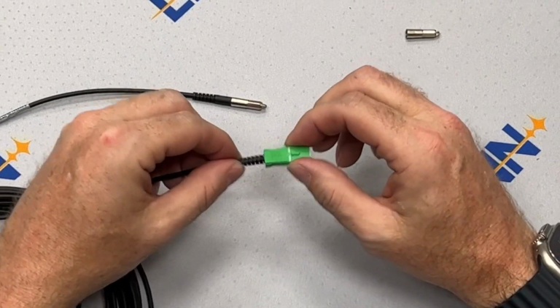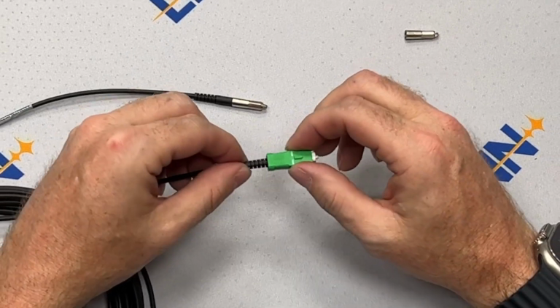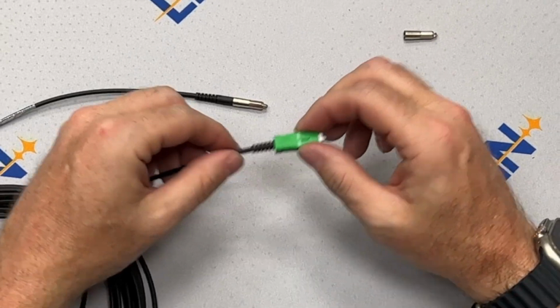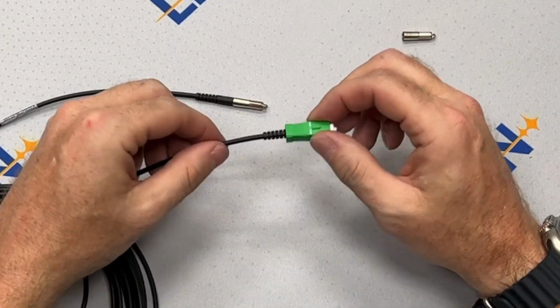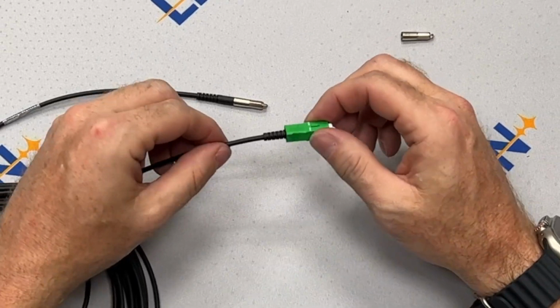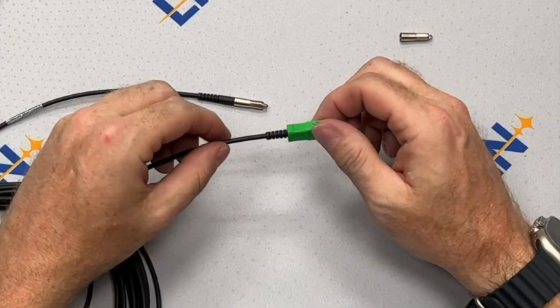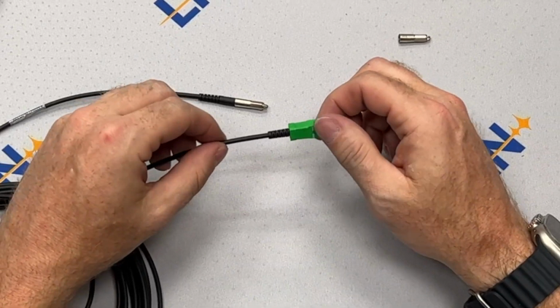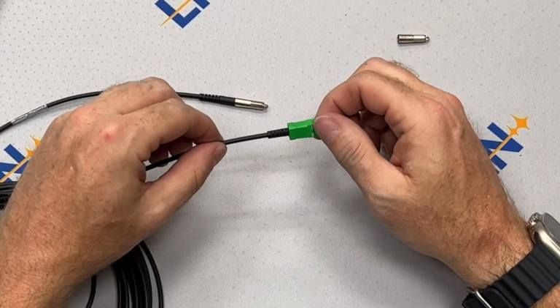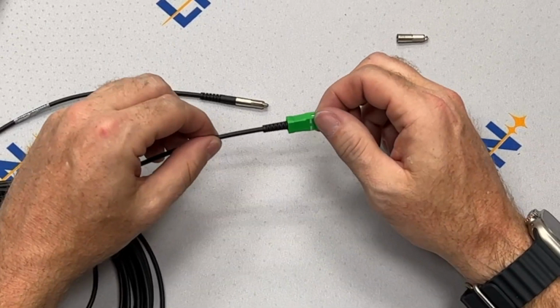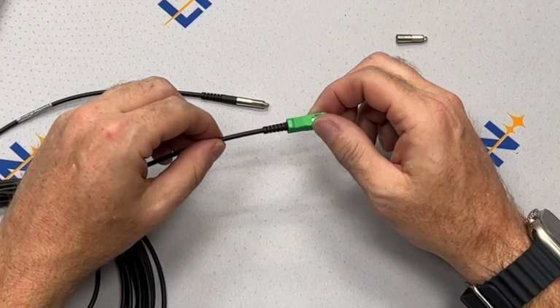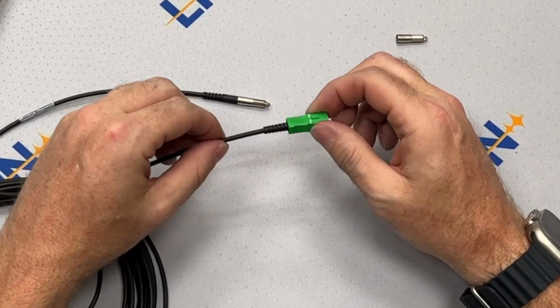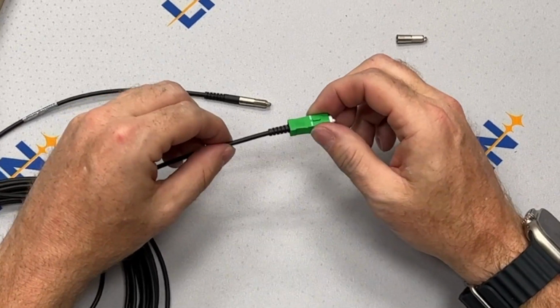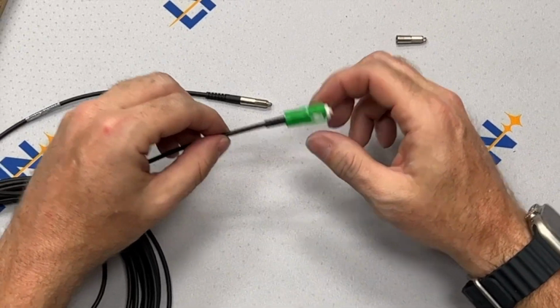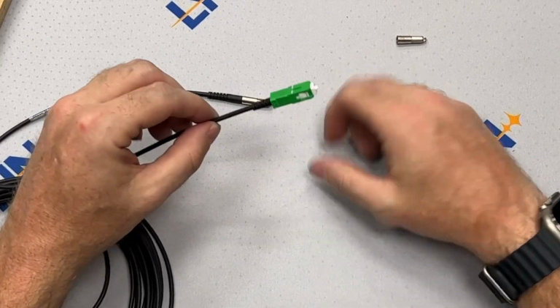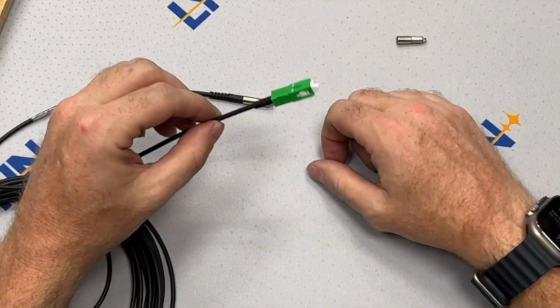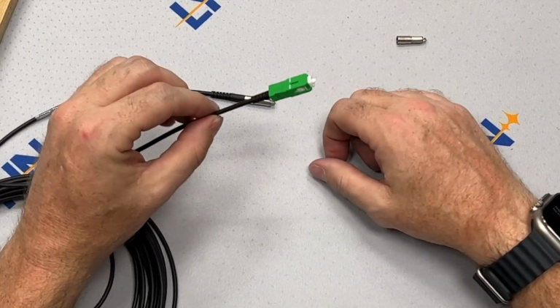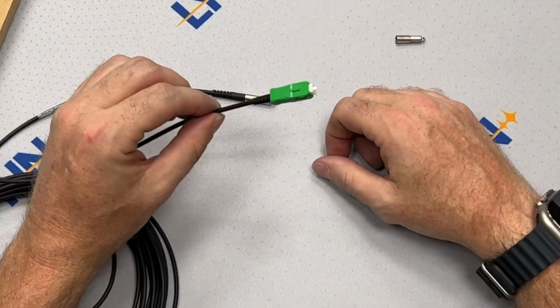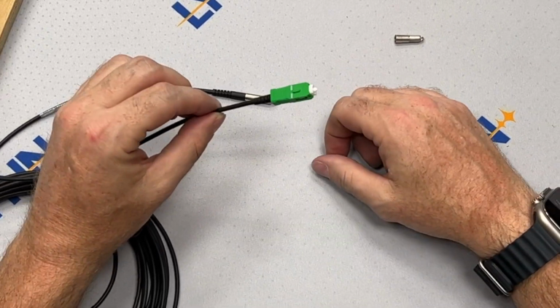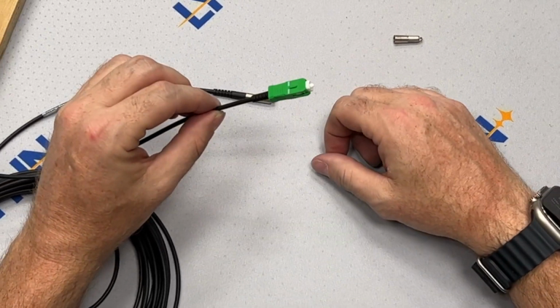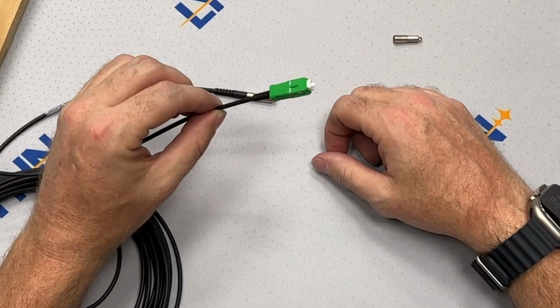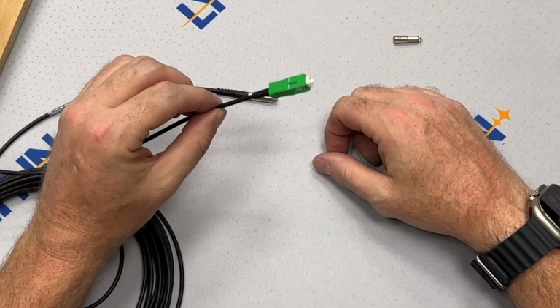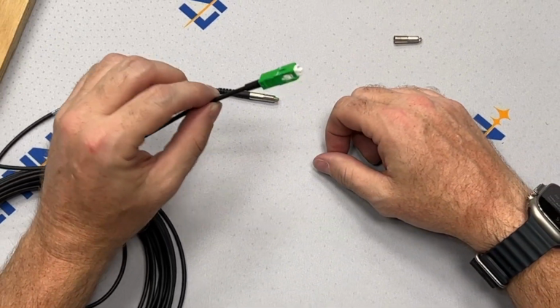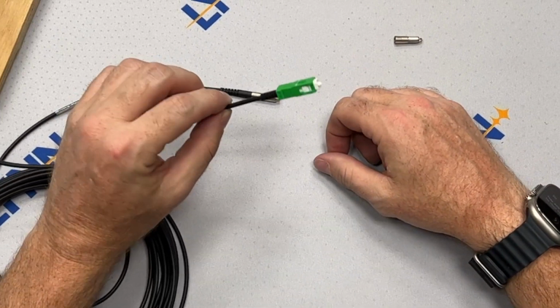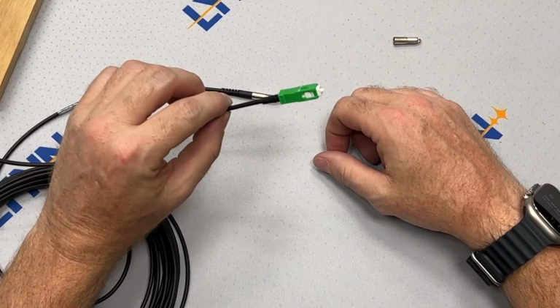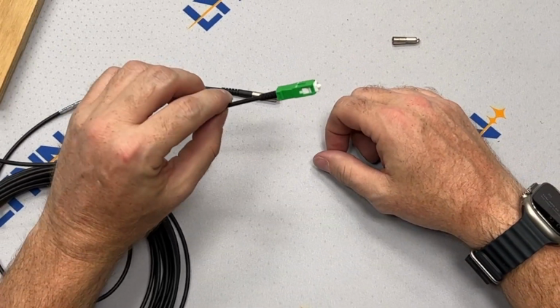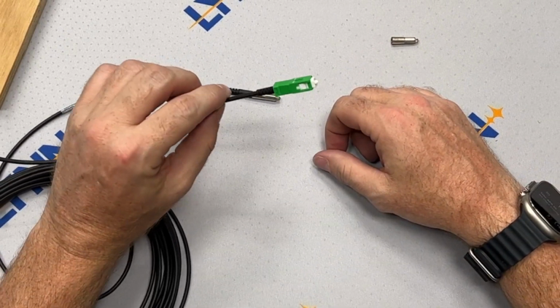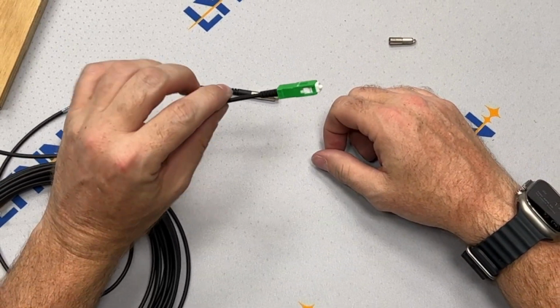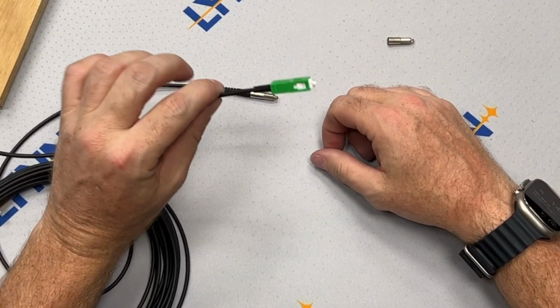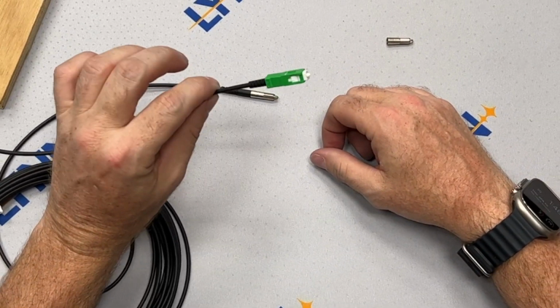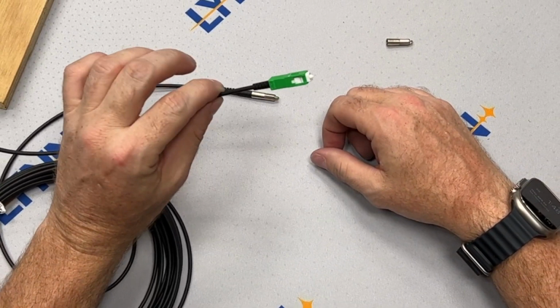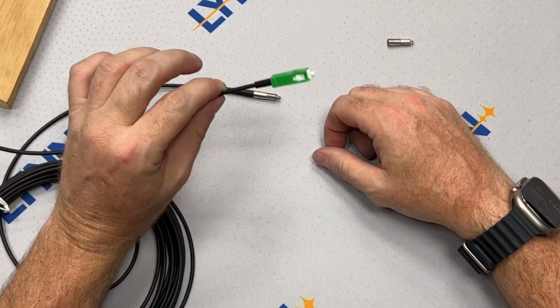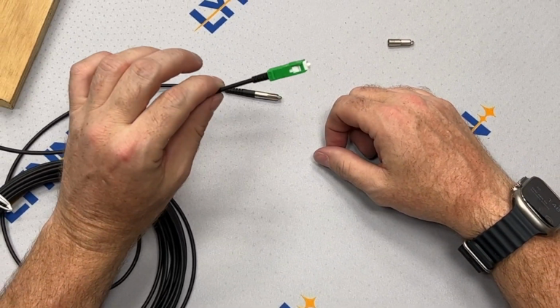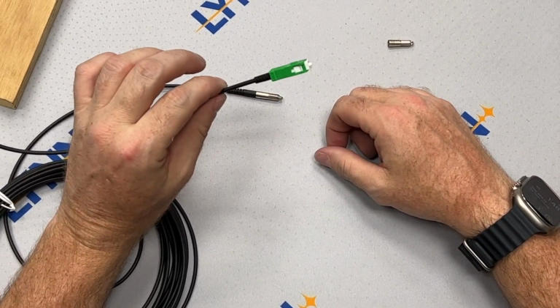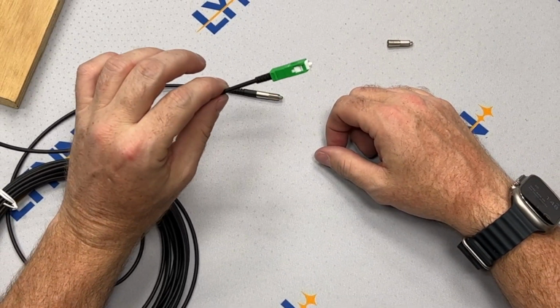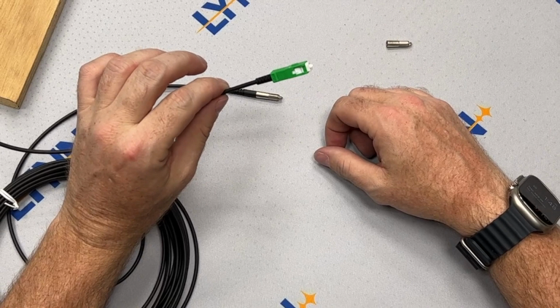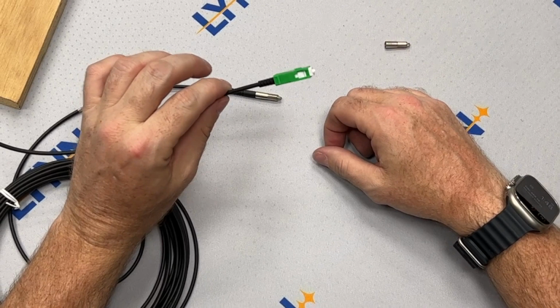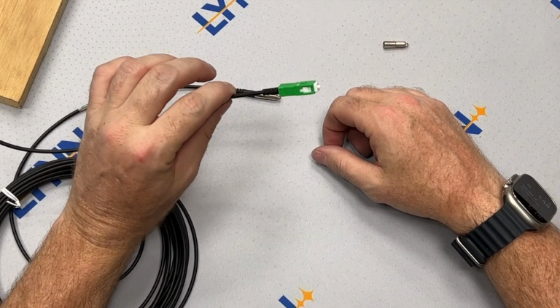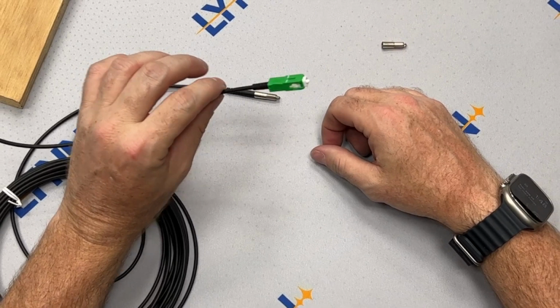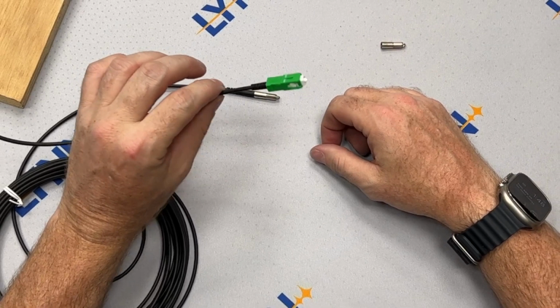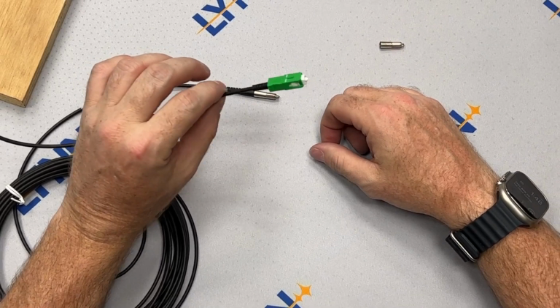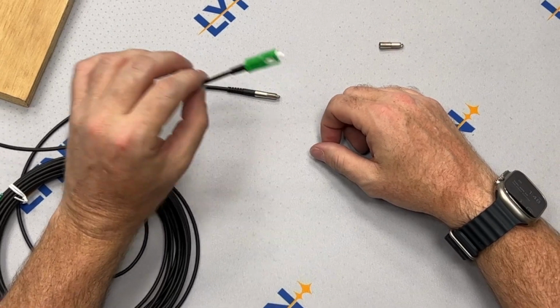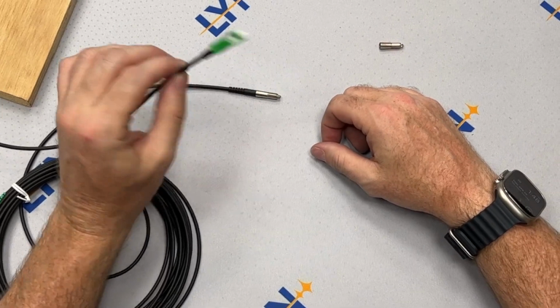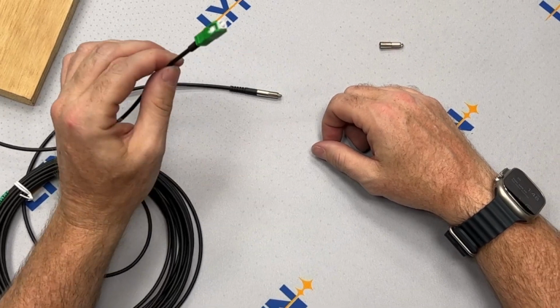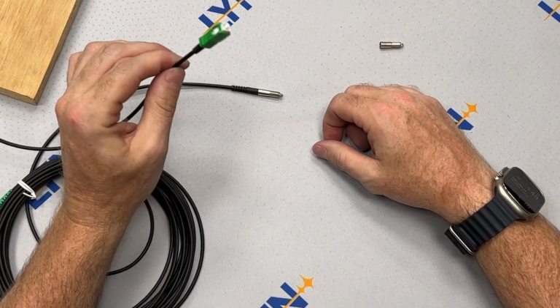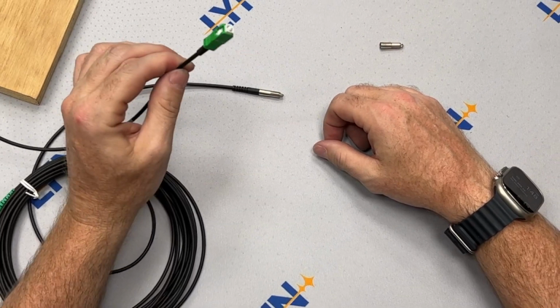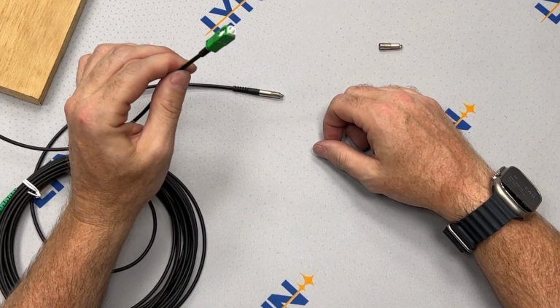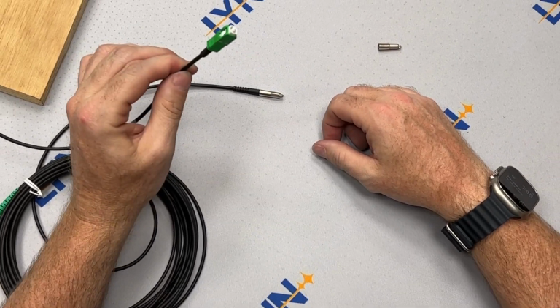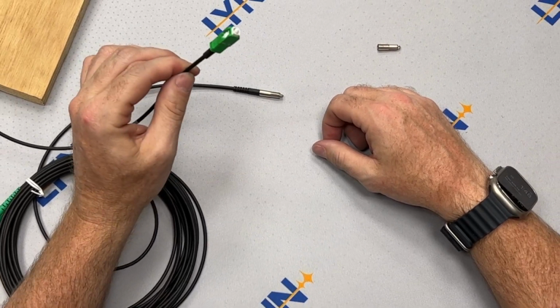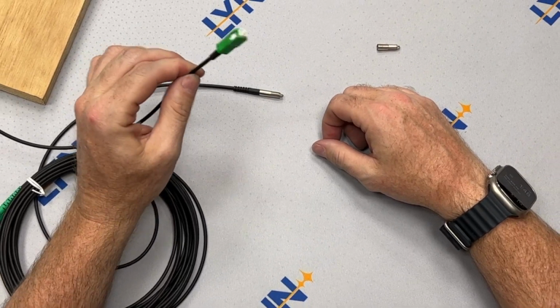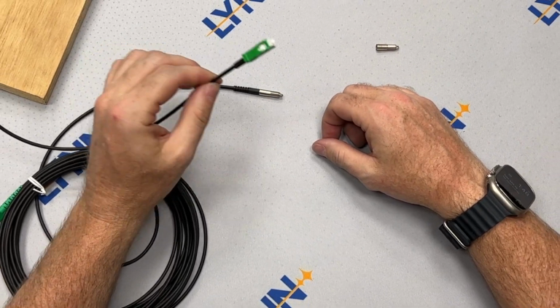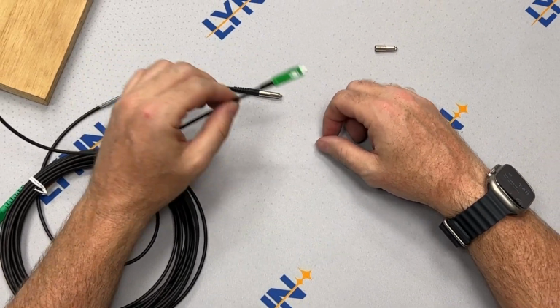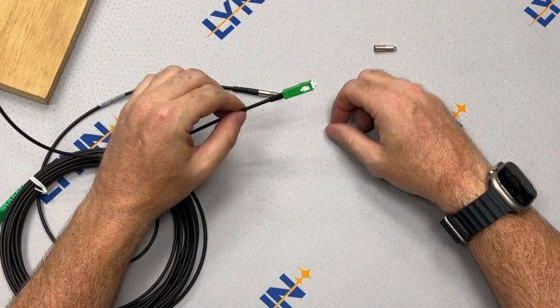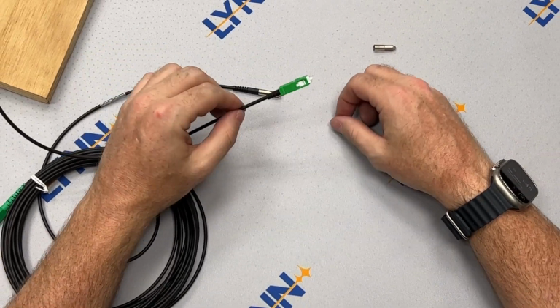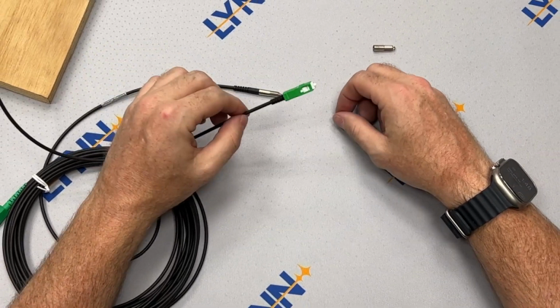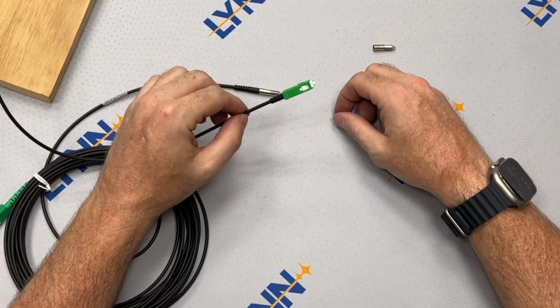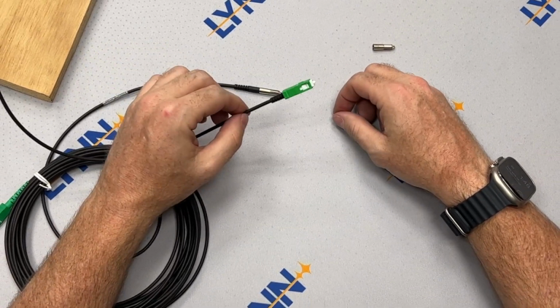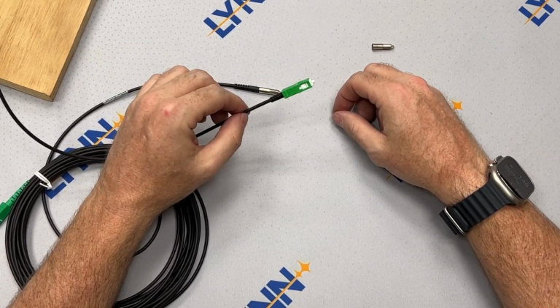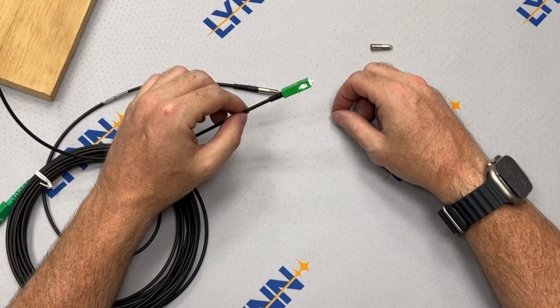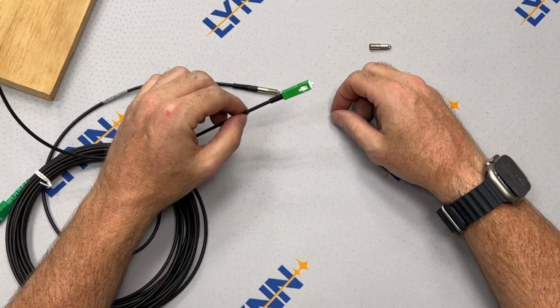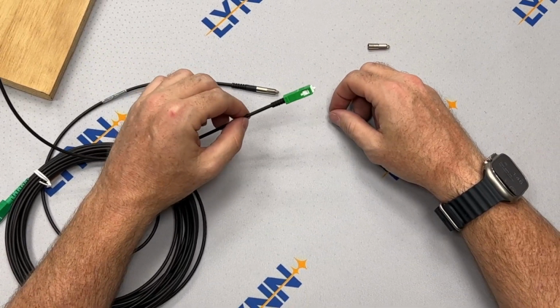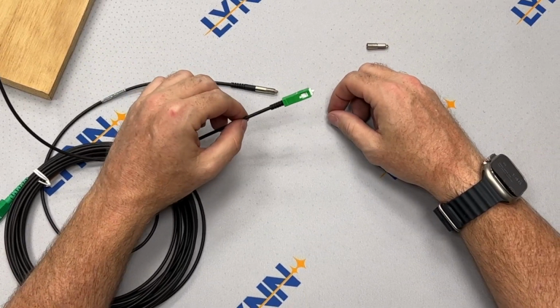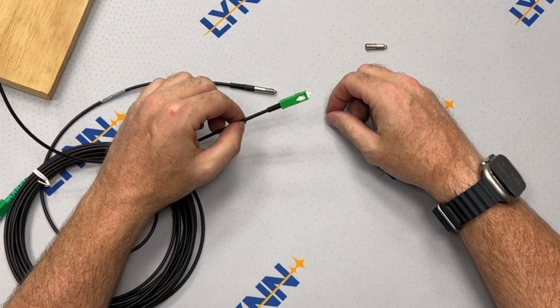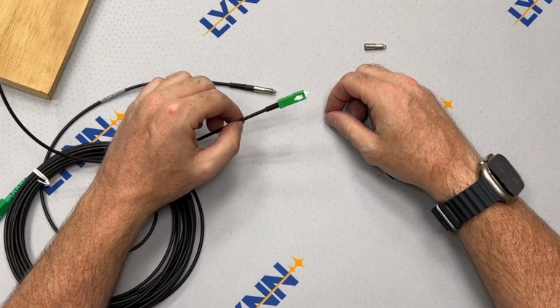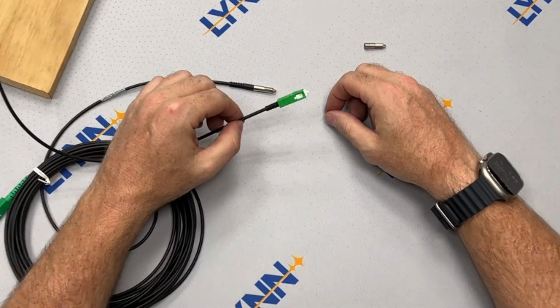Just like that, you have a field-terminated ruggedized SC APC cable that you can push through a 1¼ inch opening.